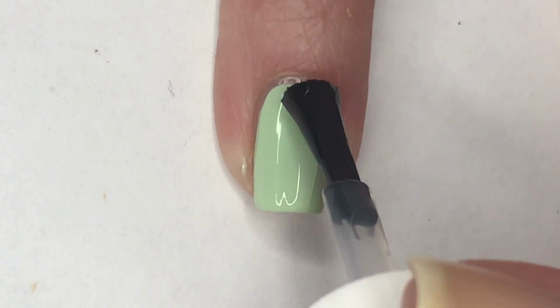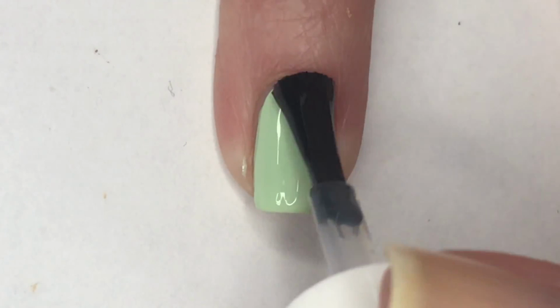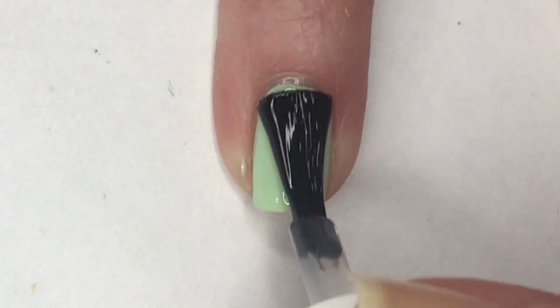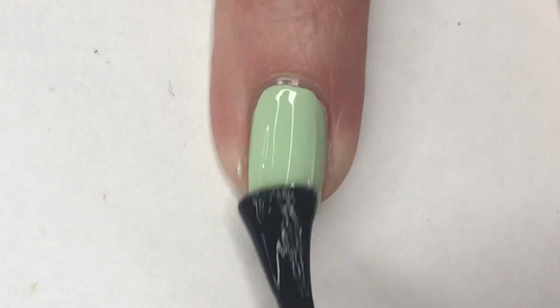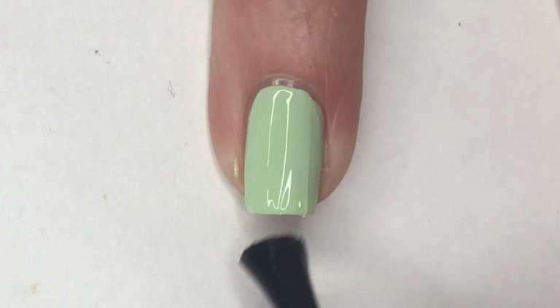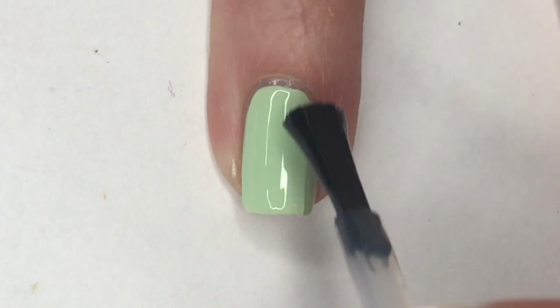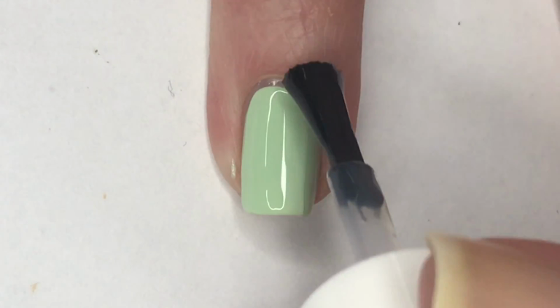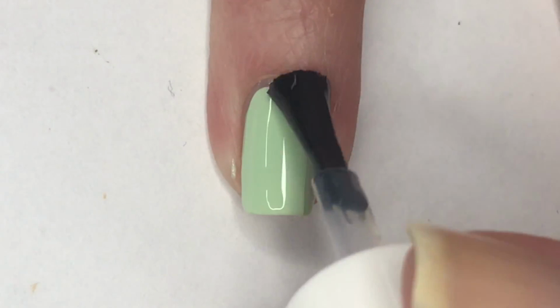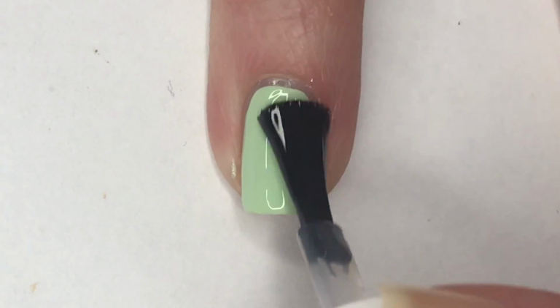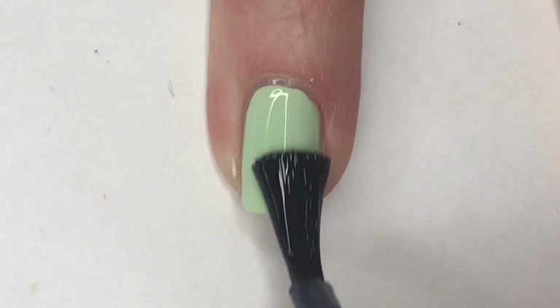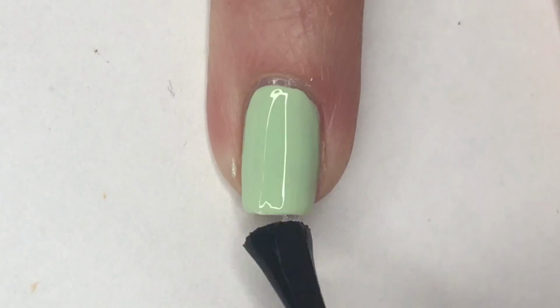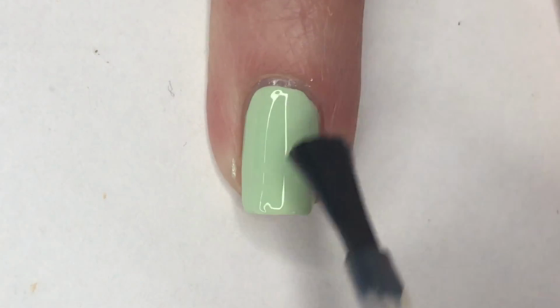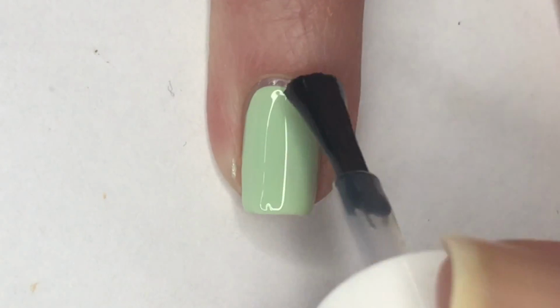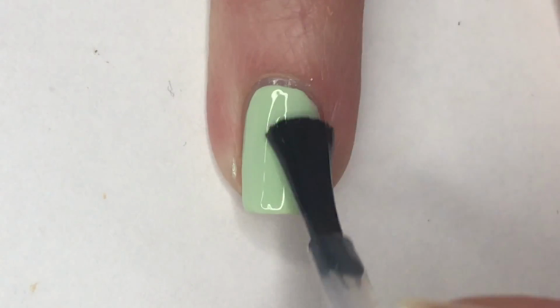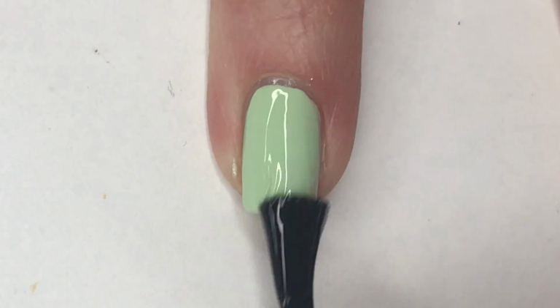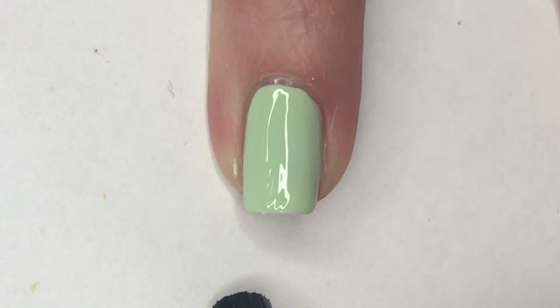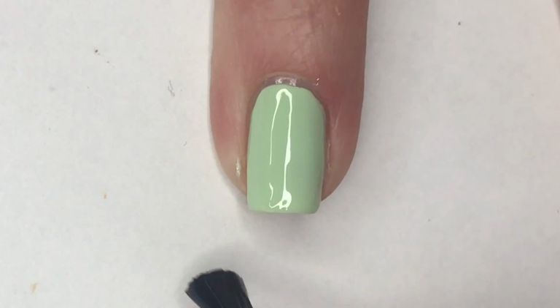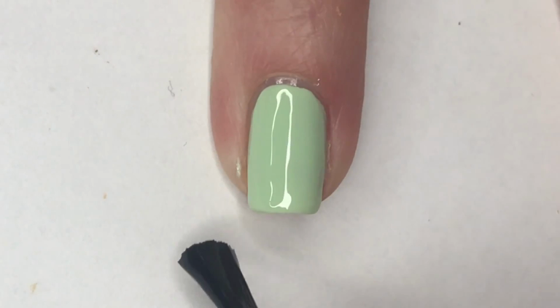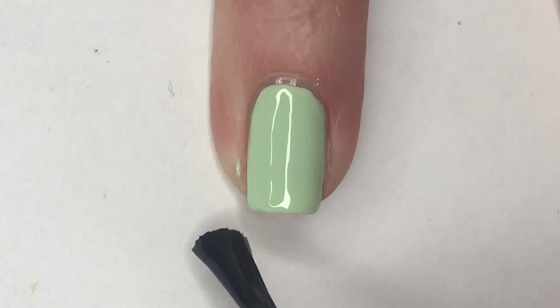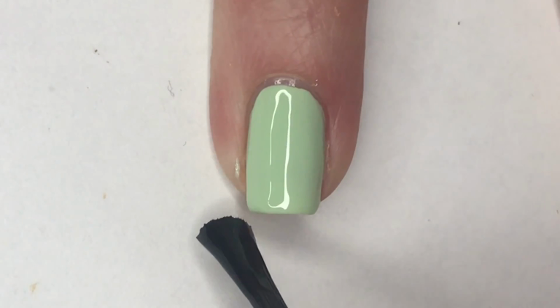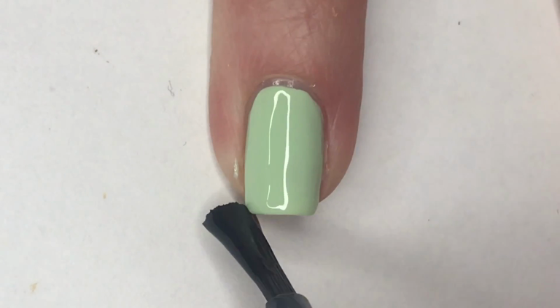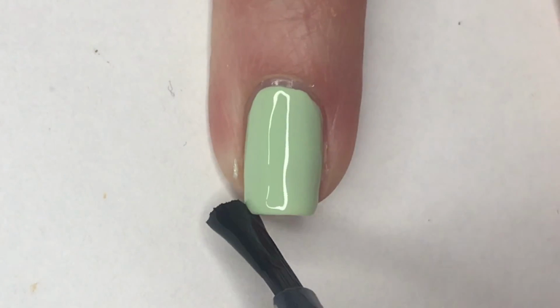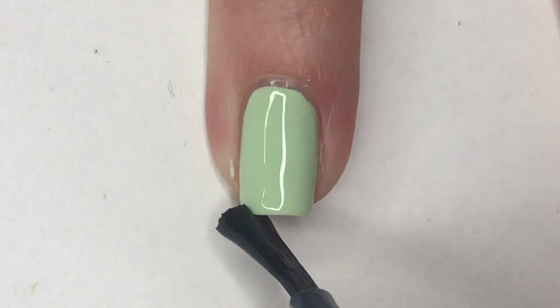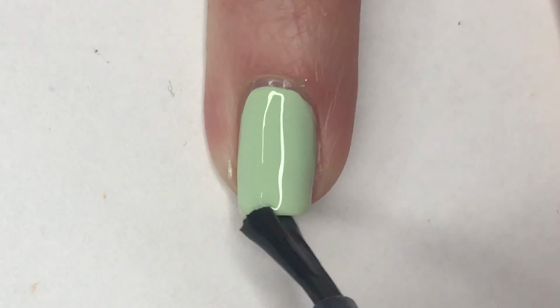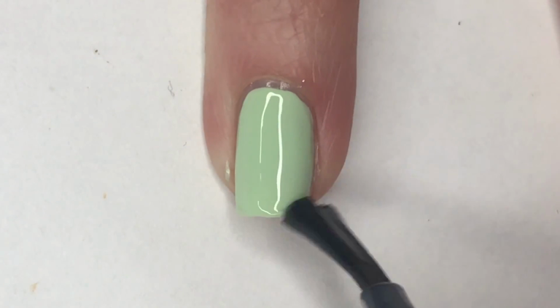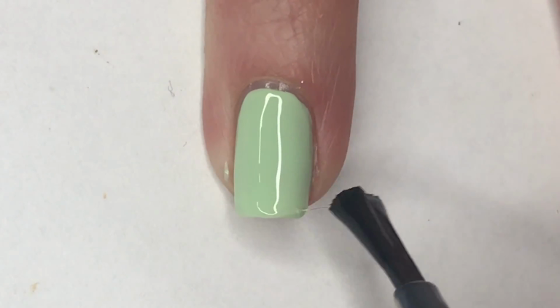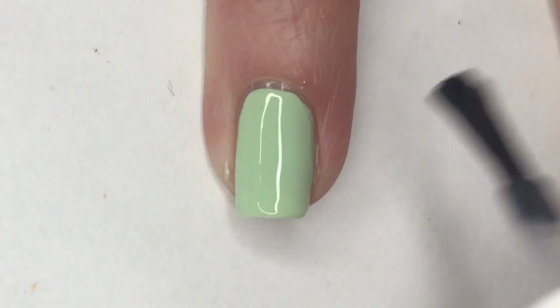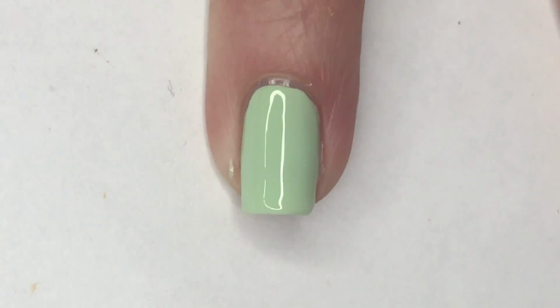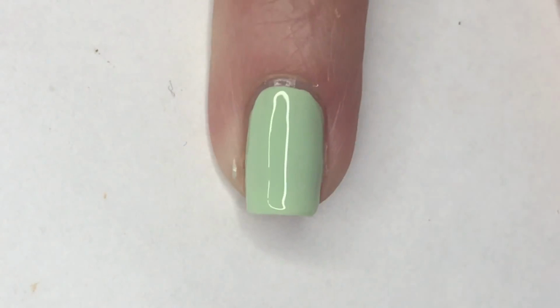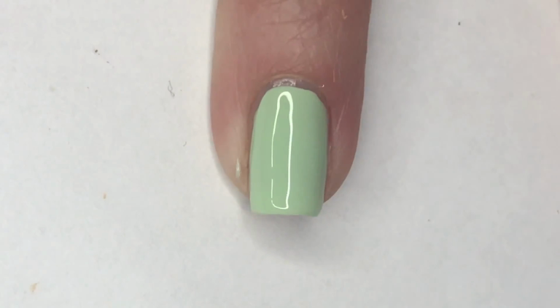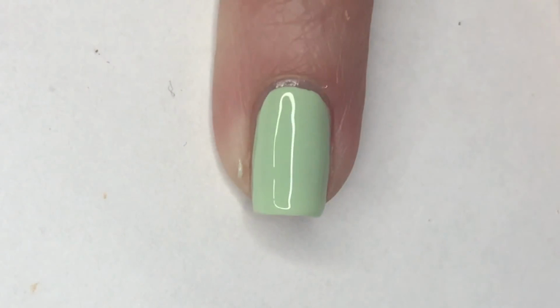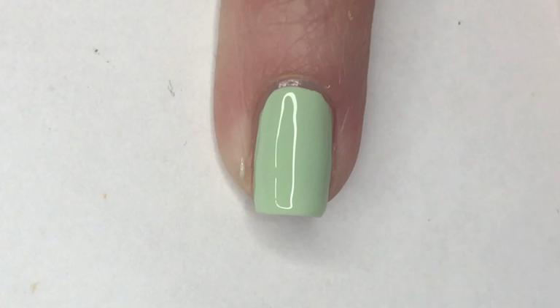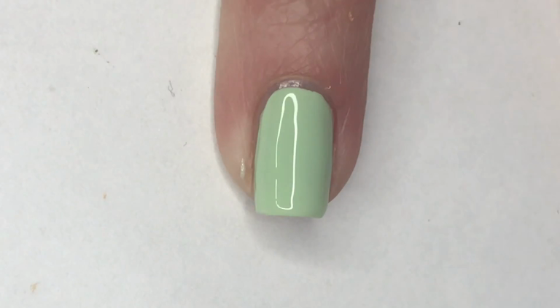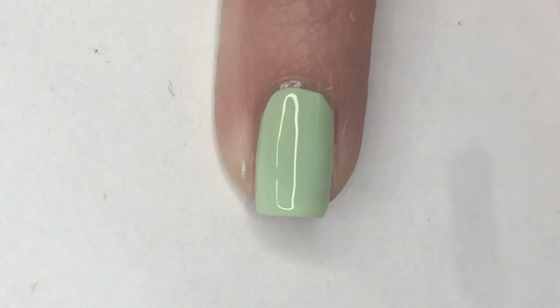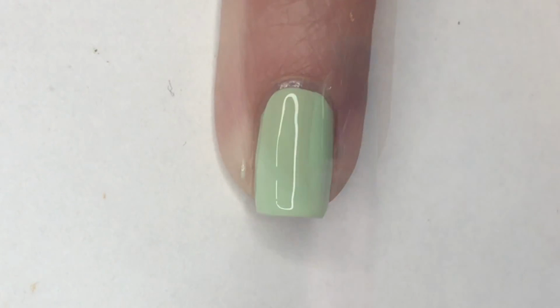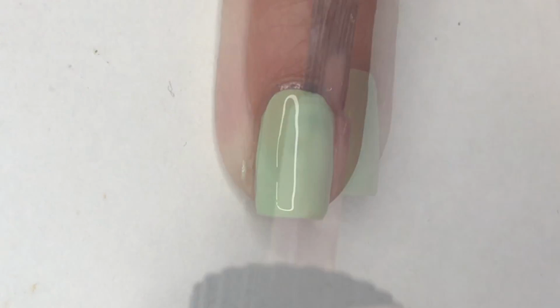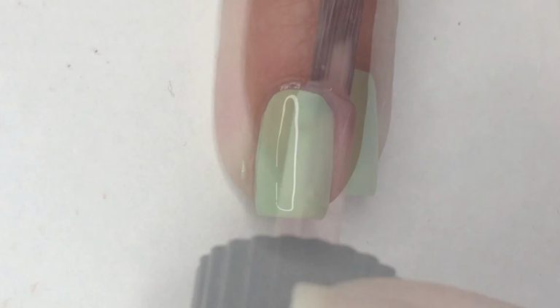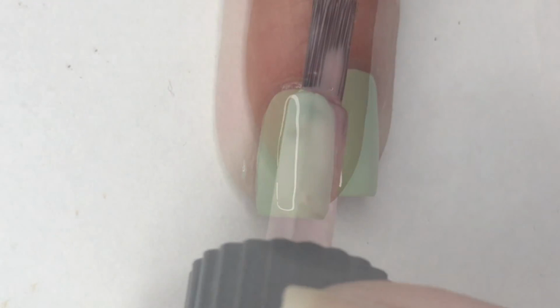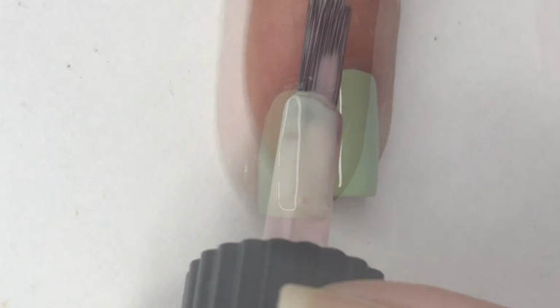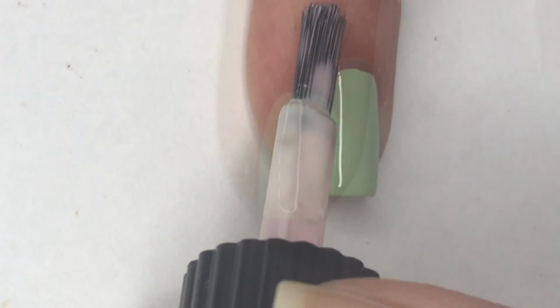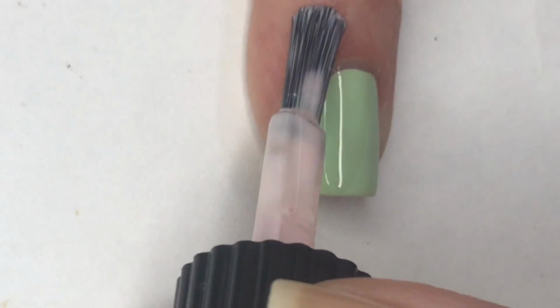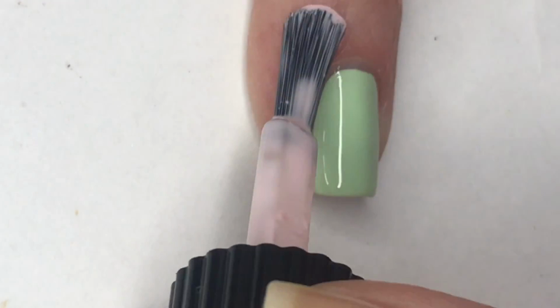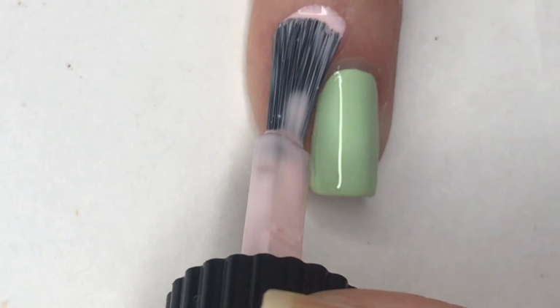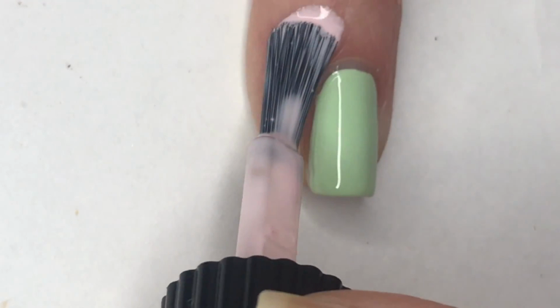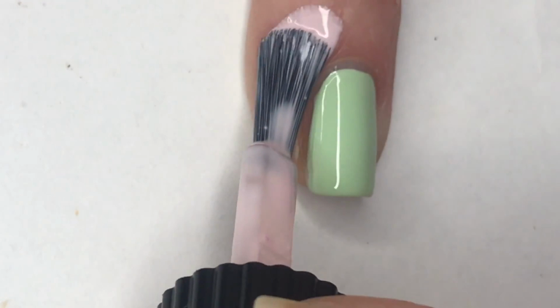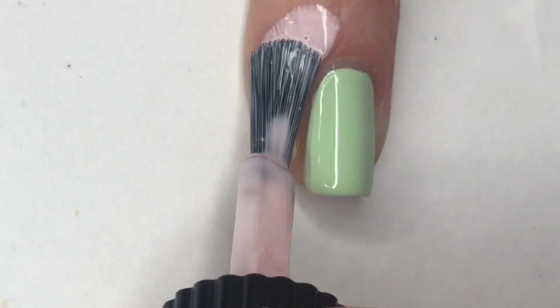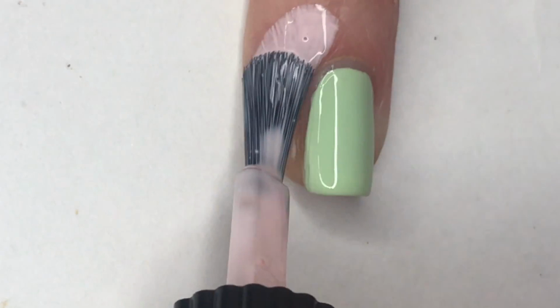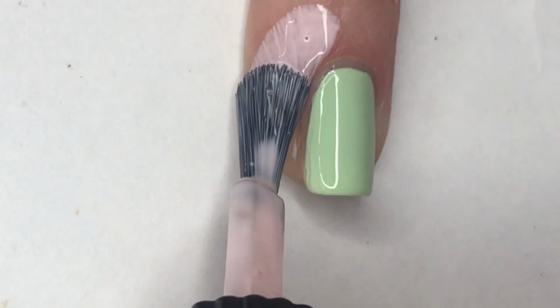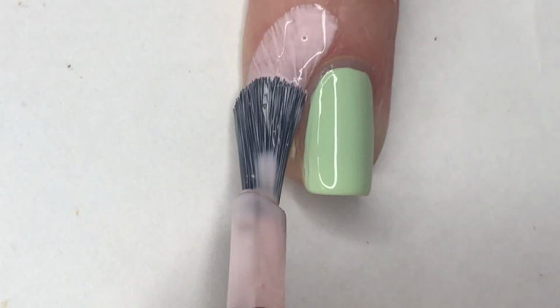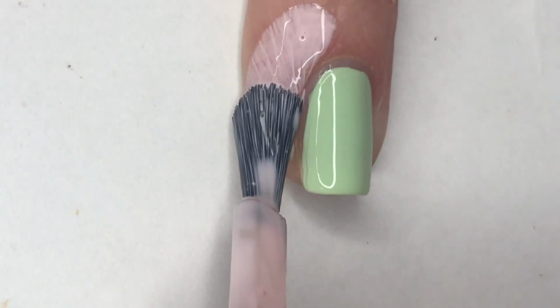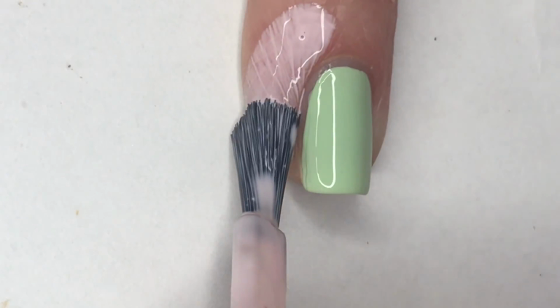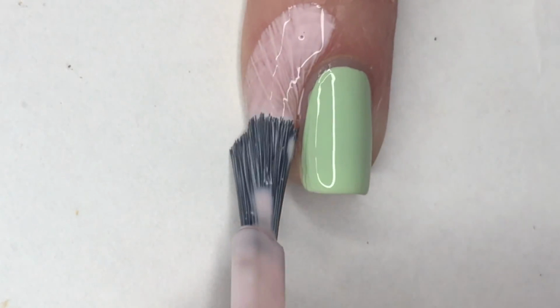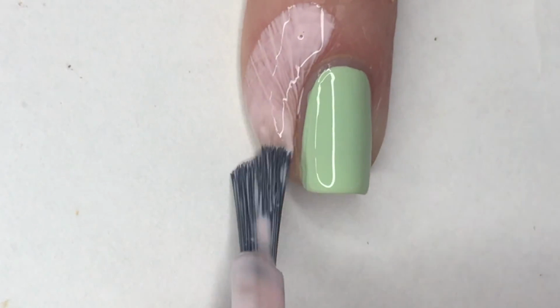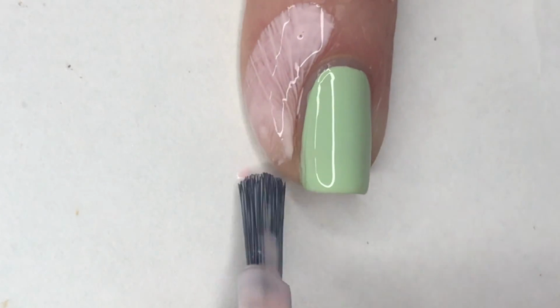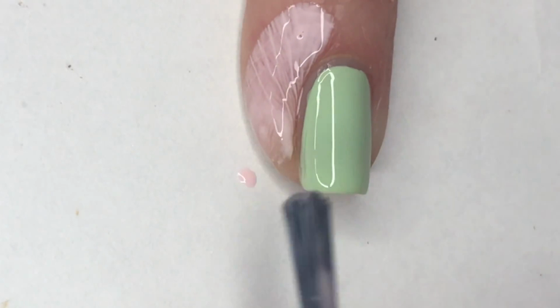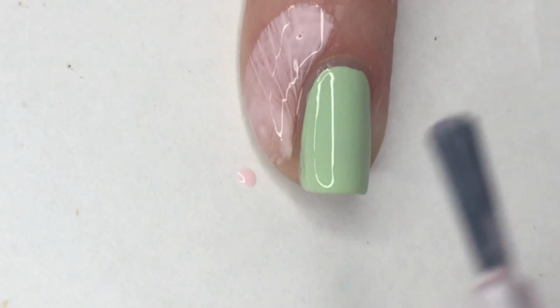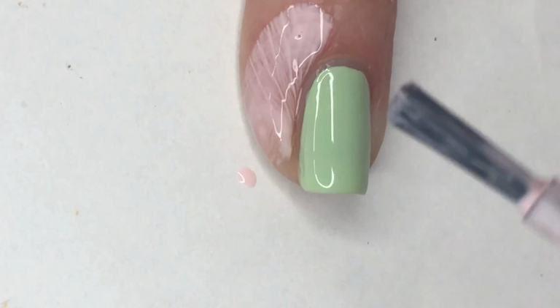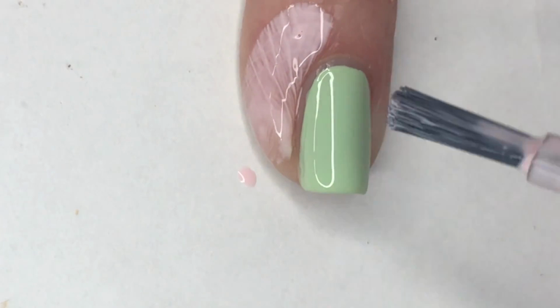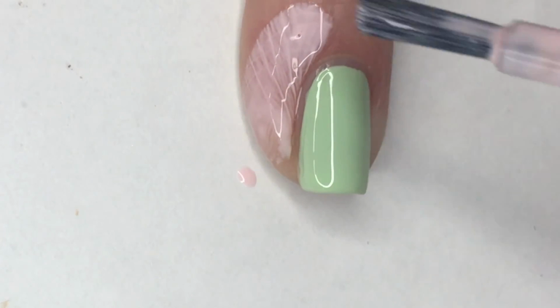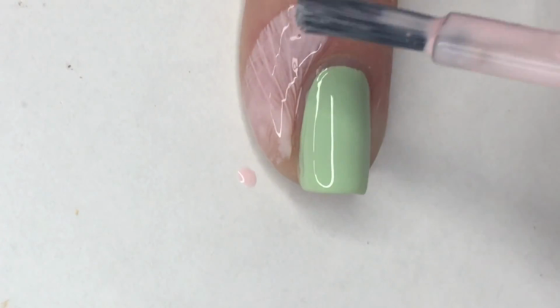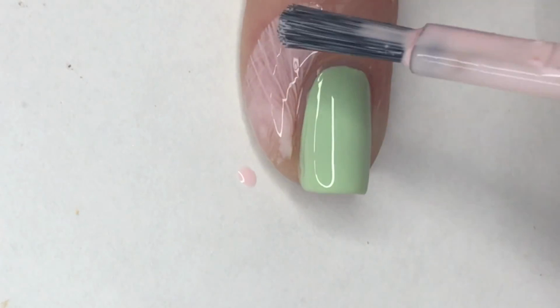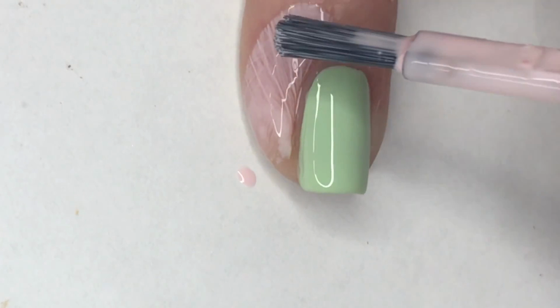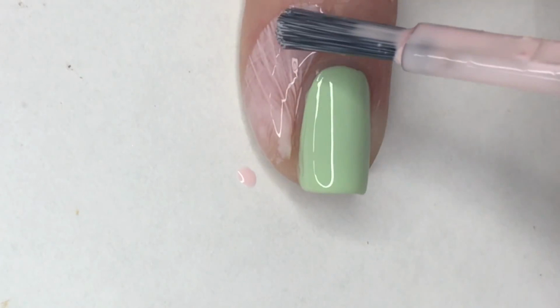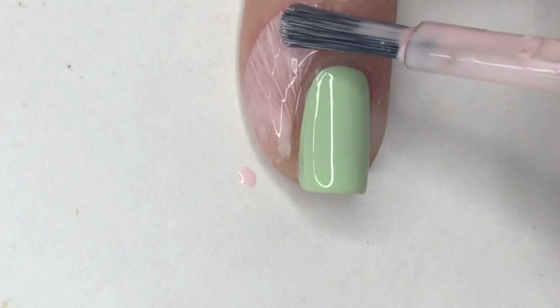Going back to the nail that I painted with Tiana, I'm applying a fast-drying top coat to this and then also using that cuticle guard around my nail to help with the cleanup.